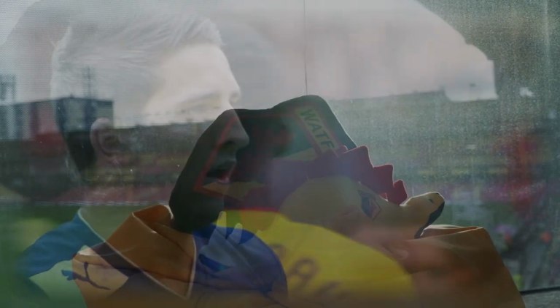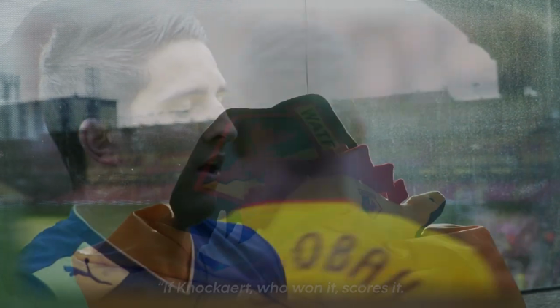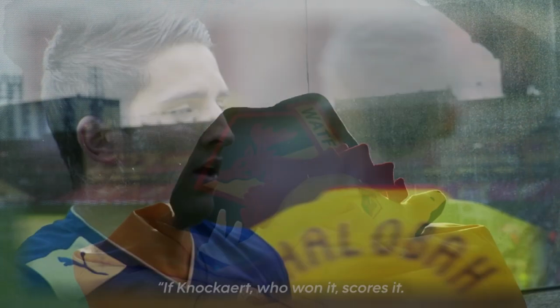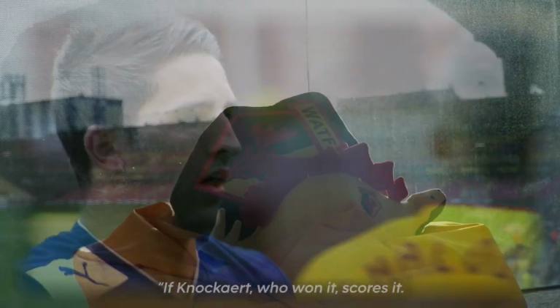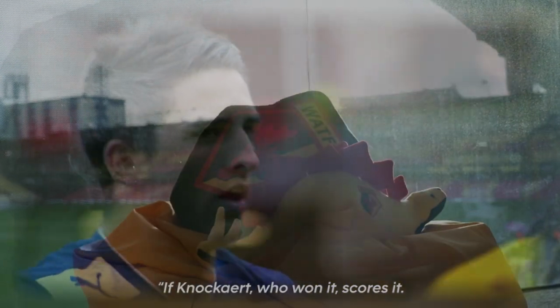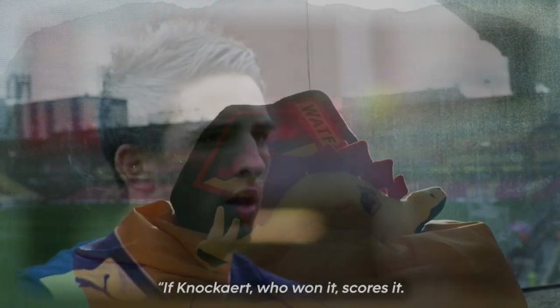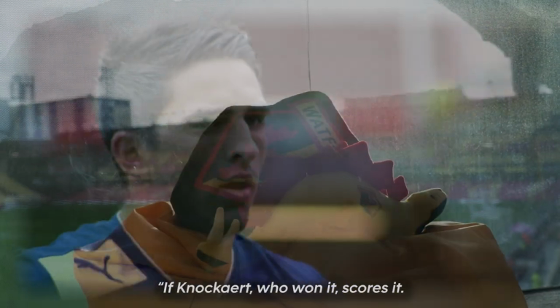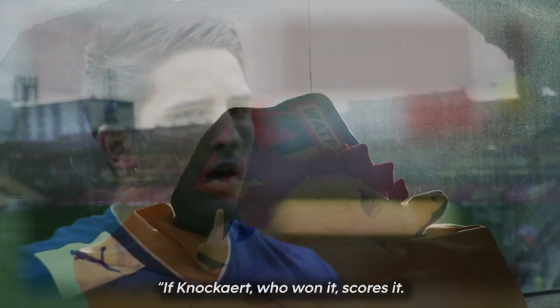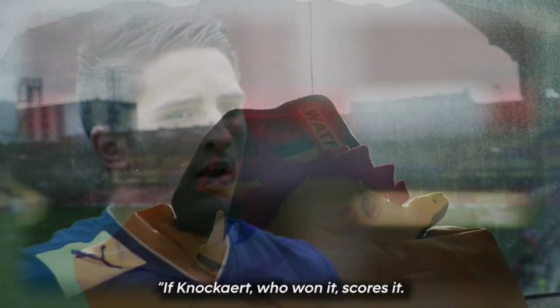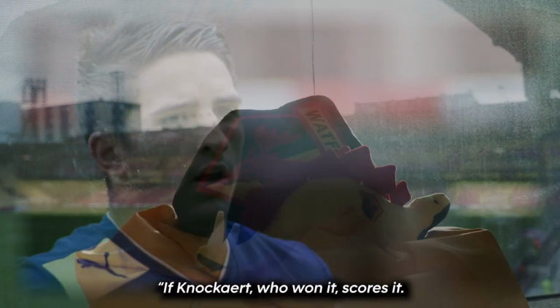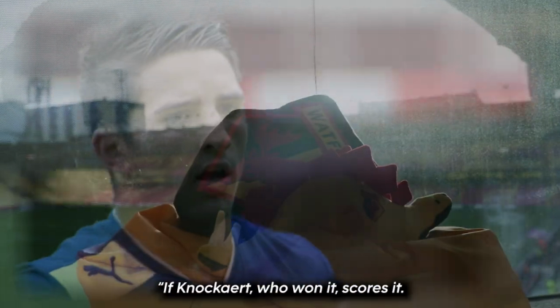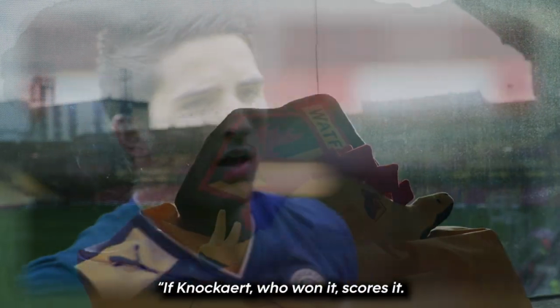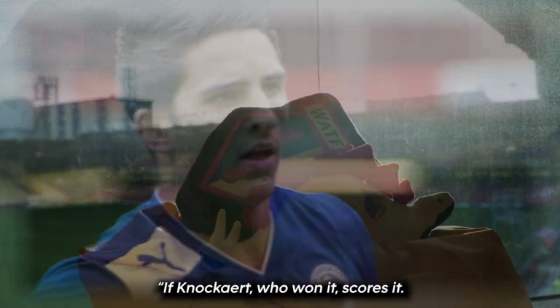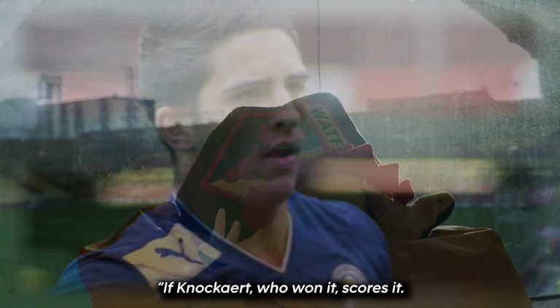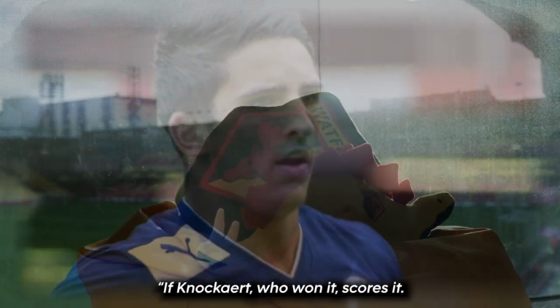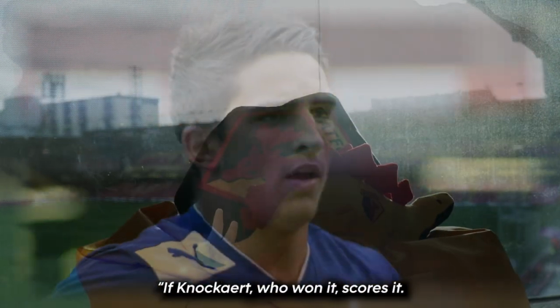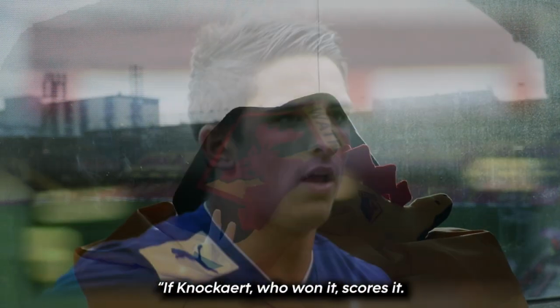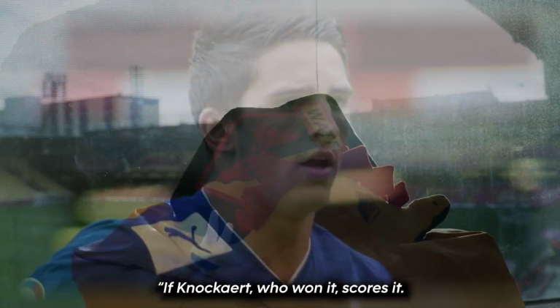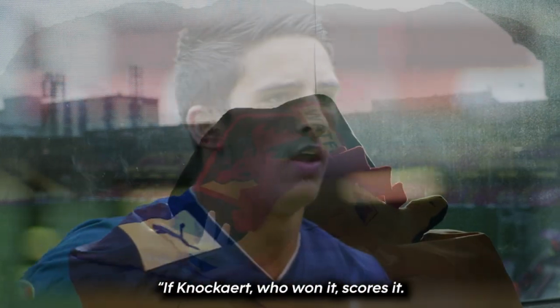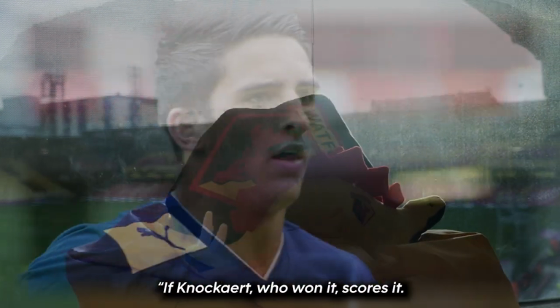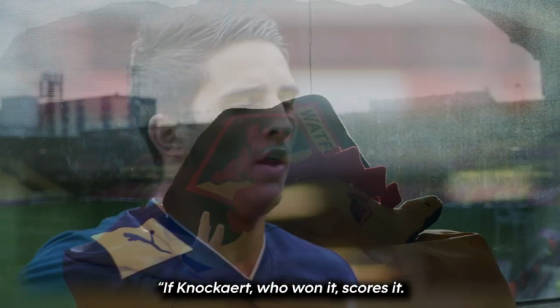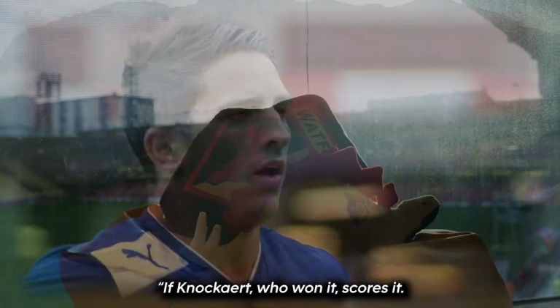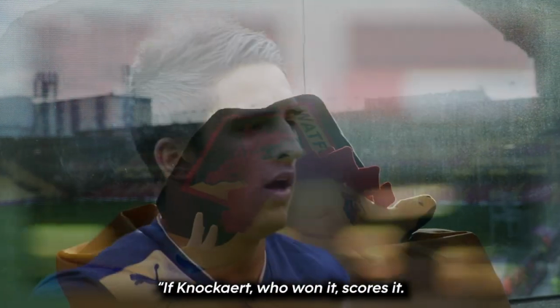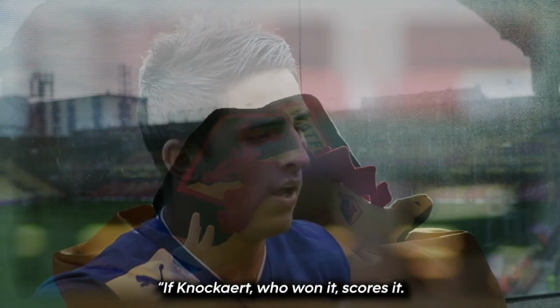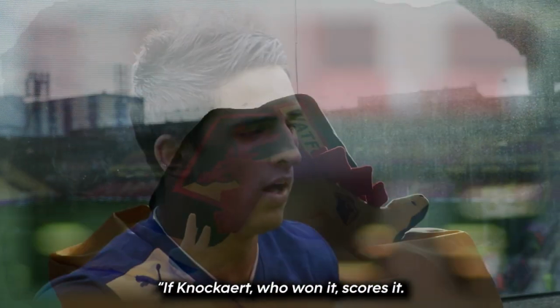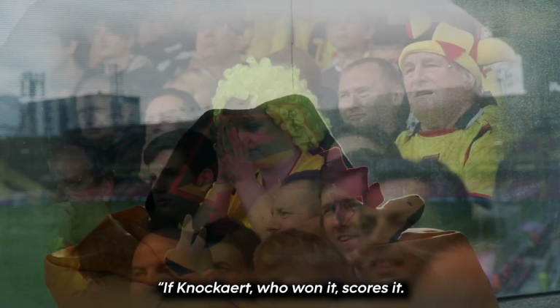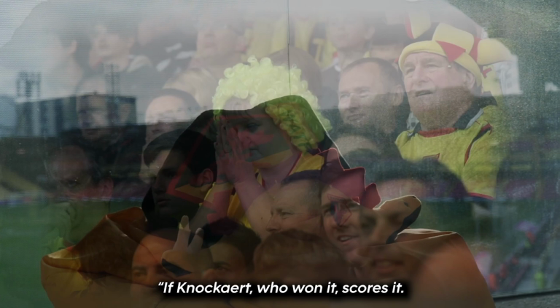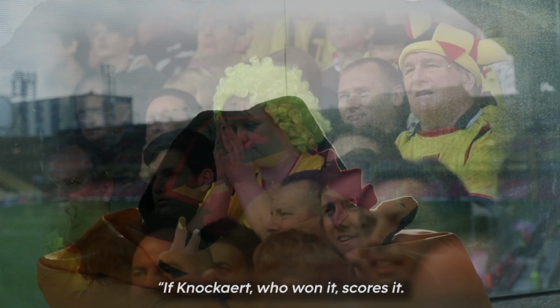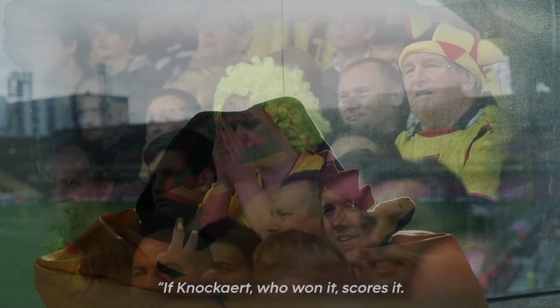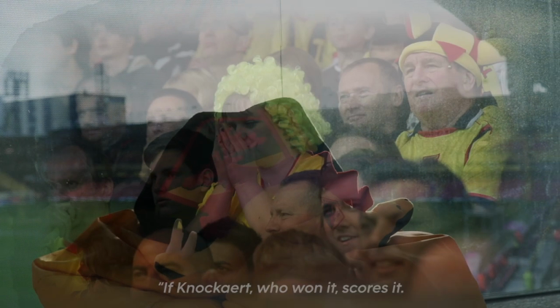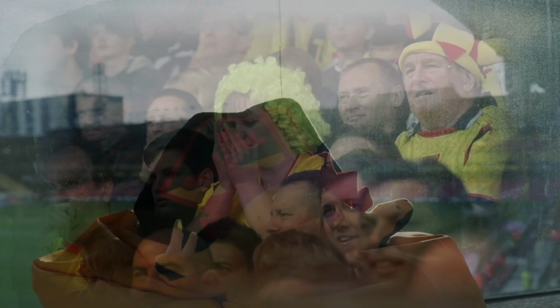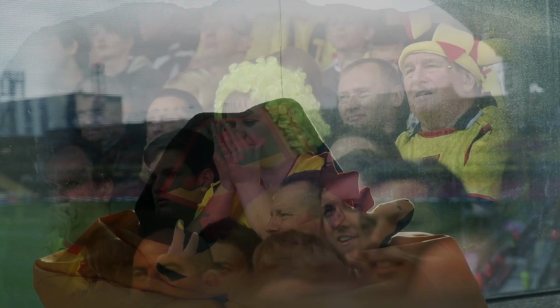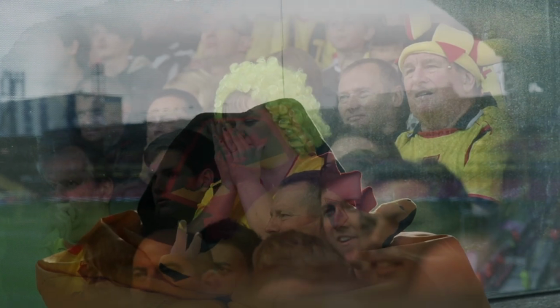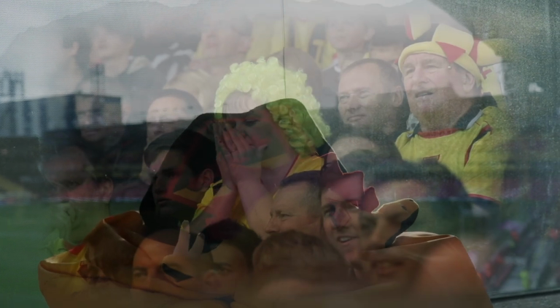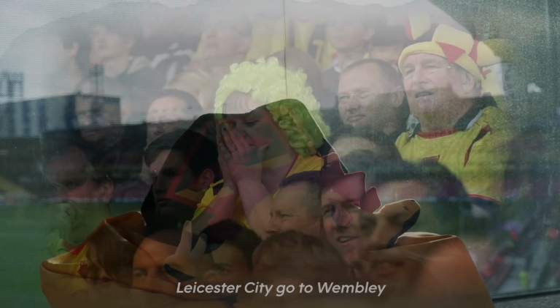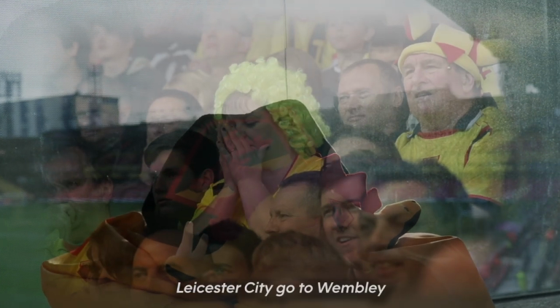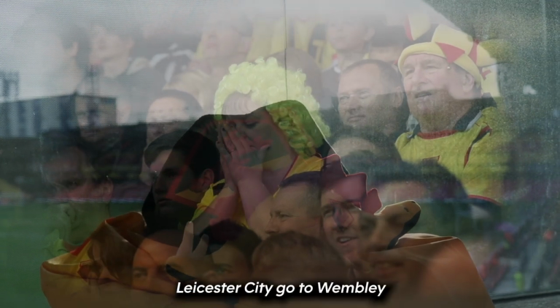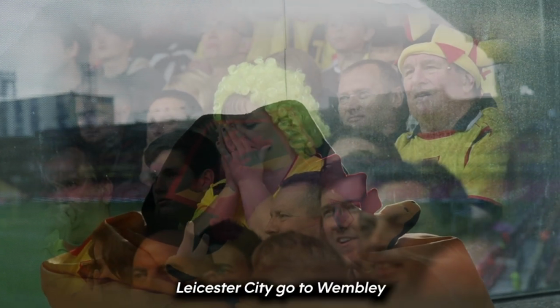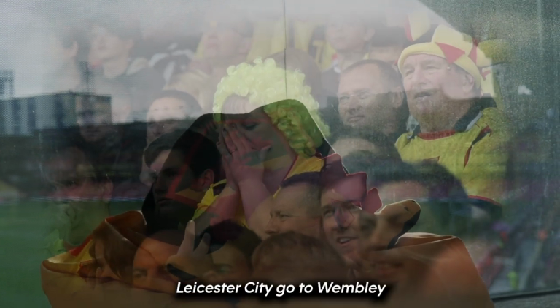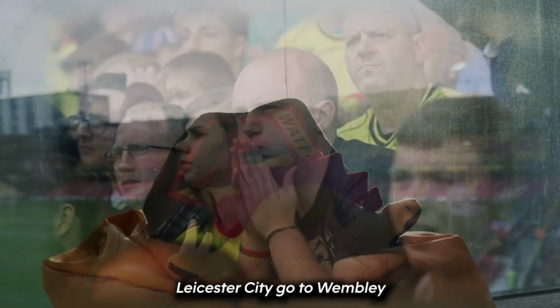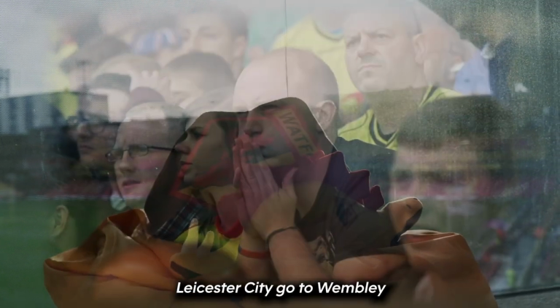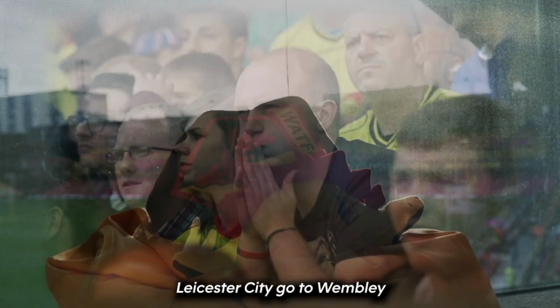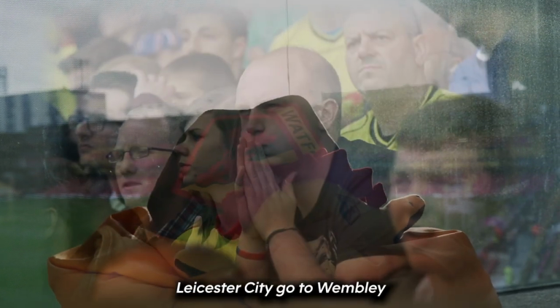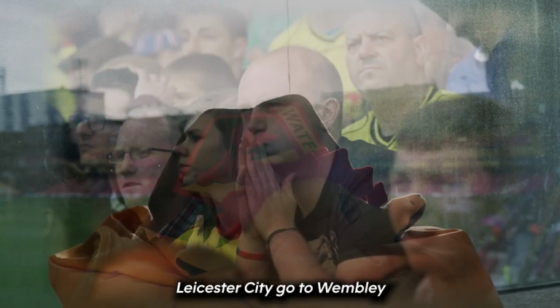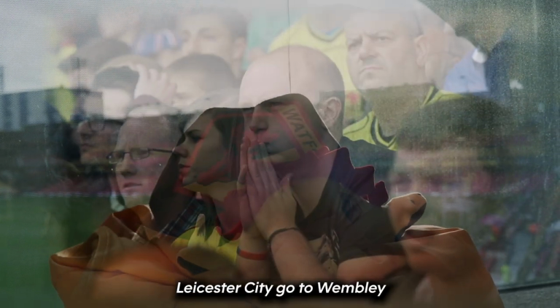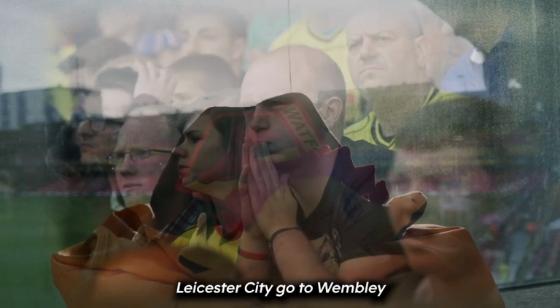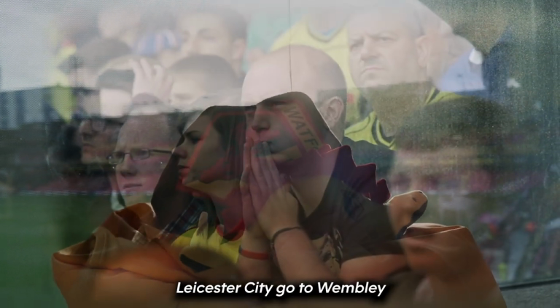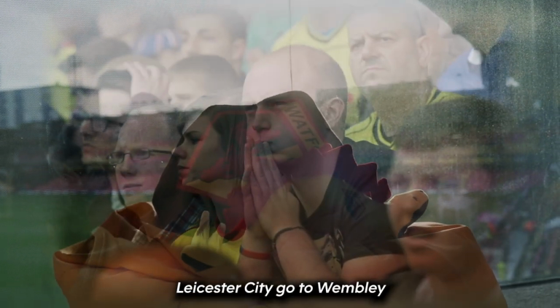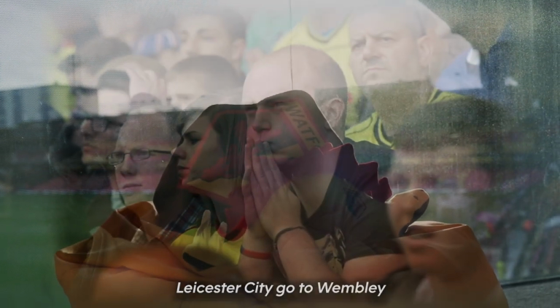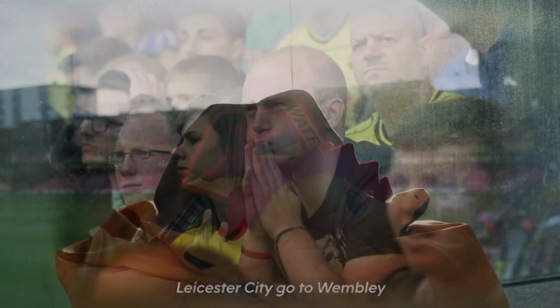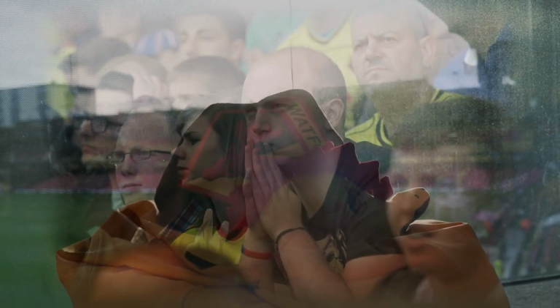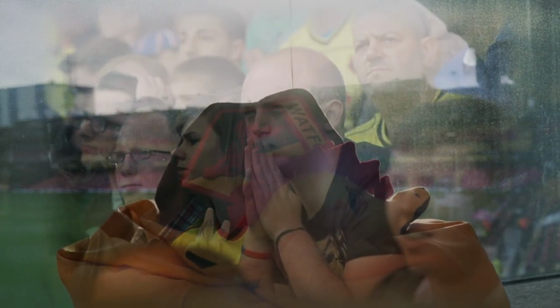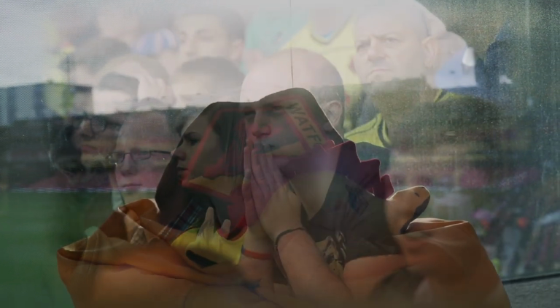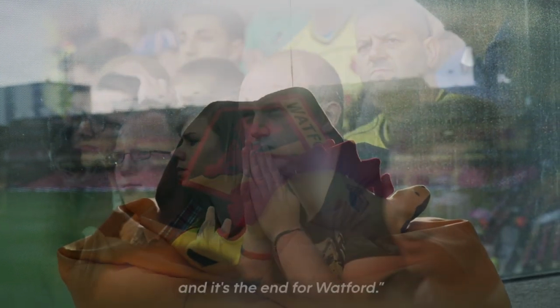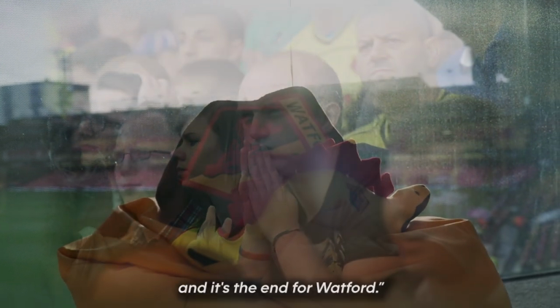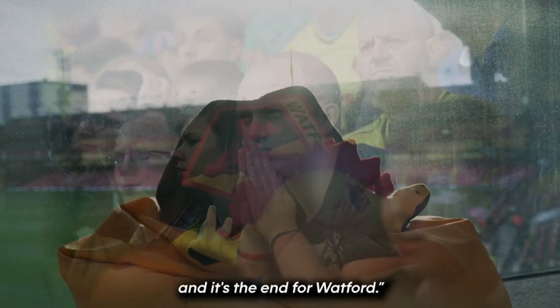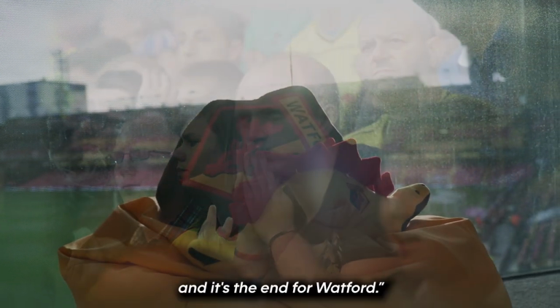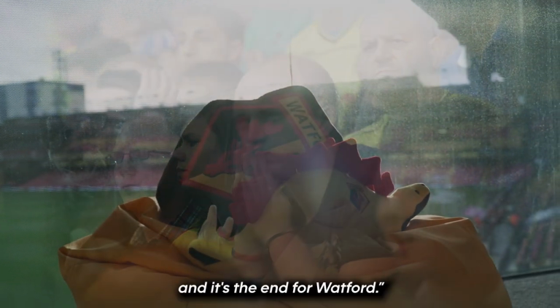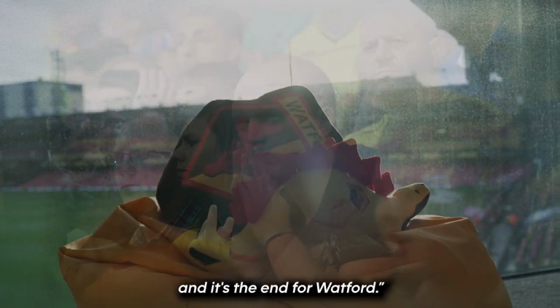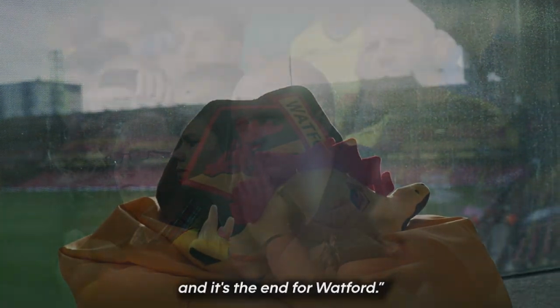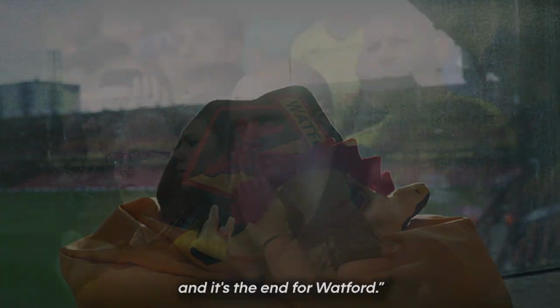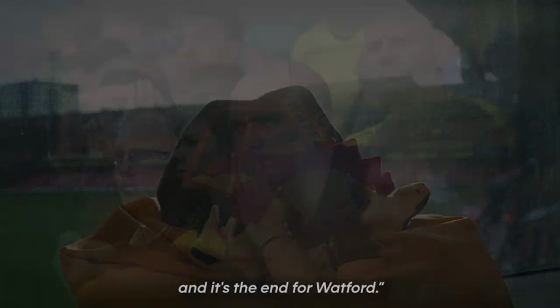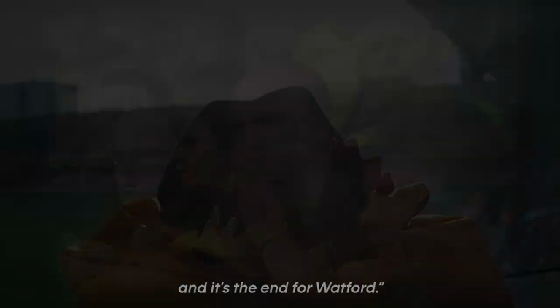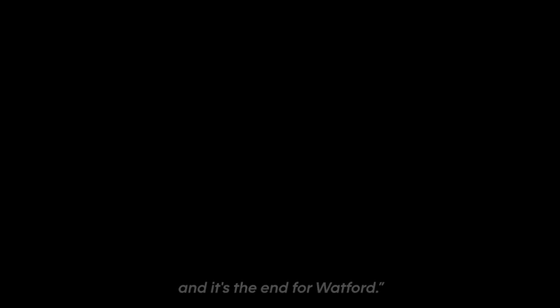It's knockout. Who won it? Scores it. Leicester City go to Wembley, and it's the end for Watford.